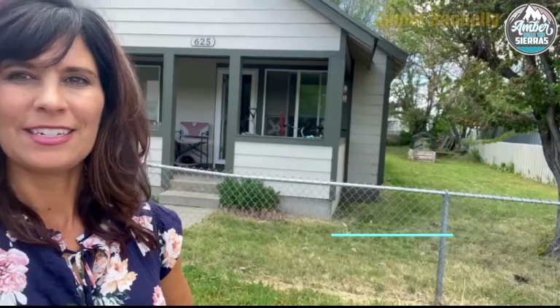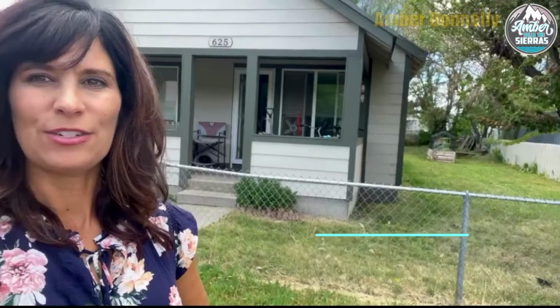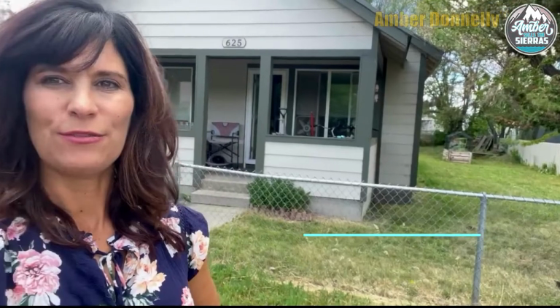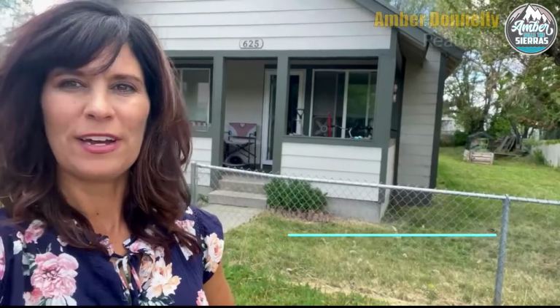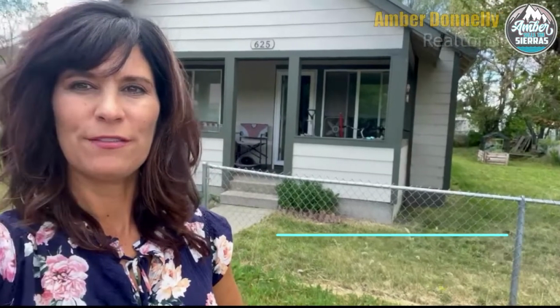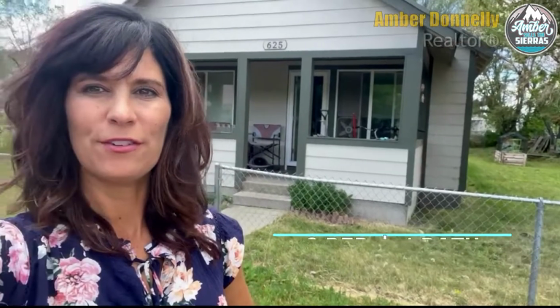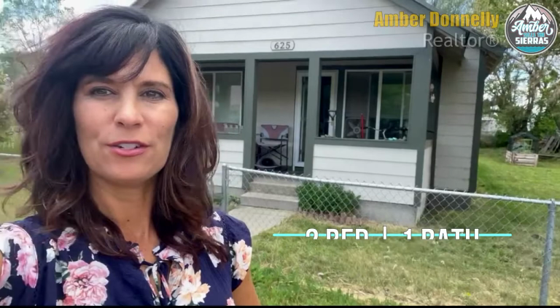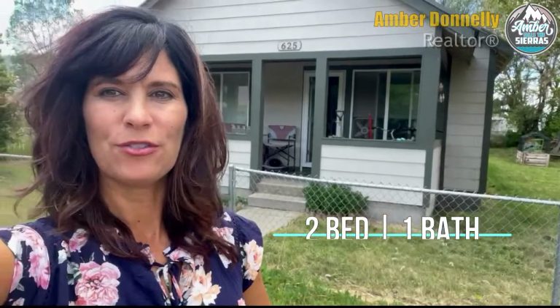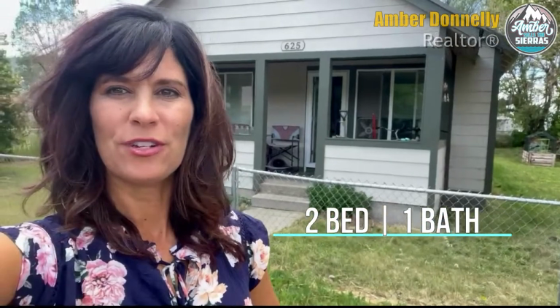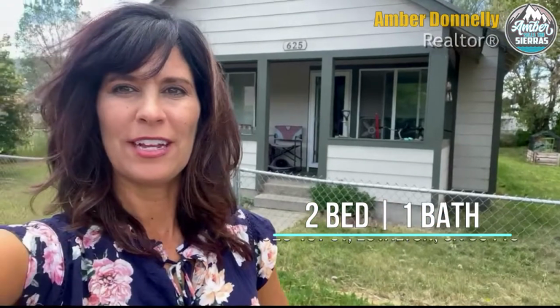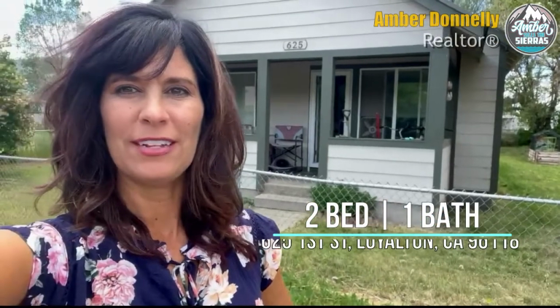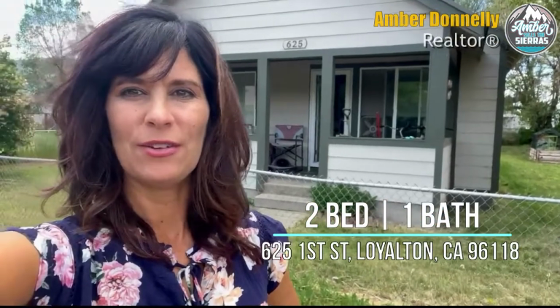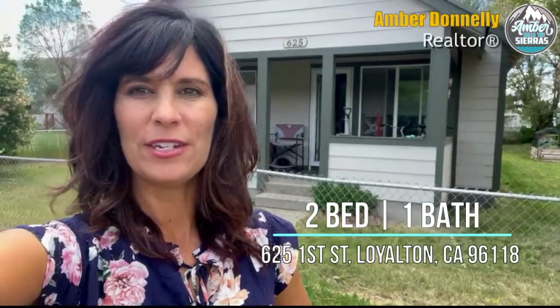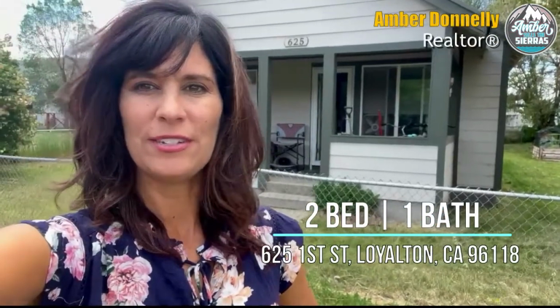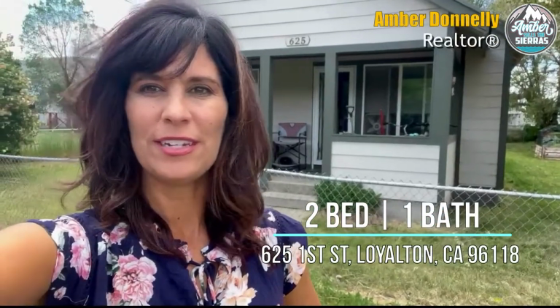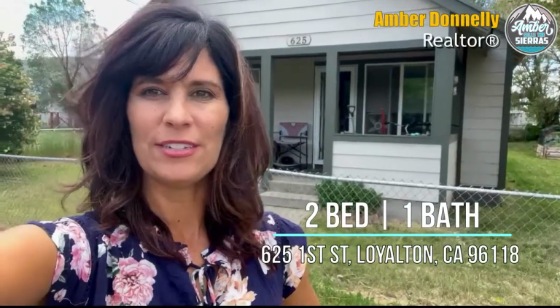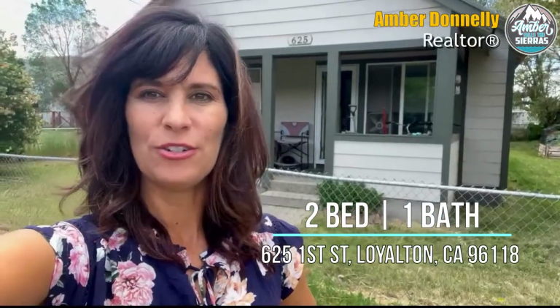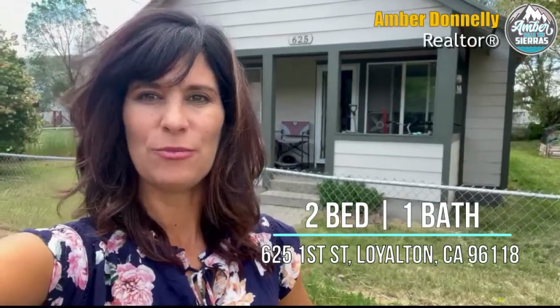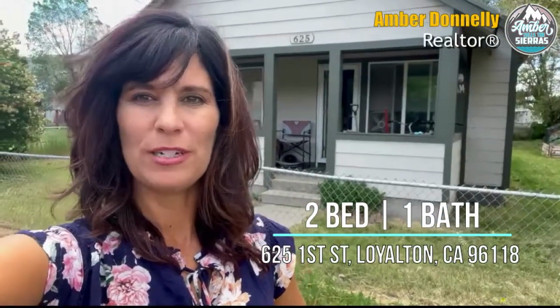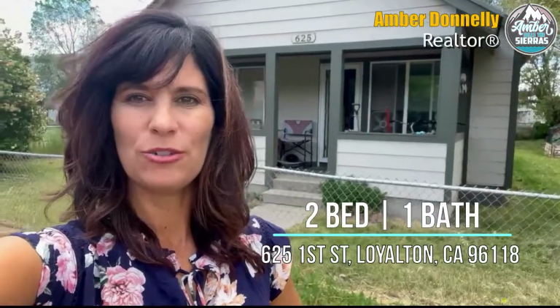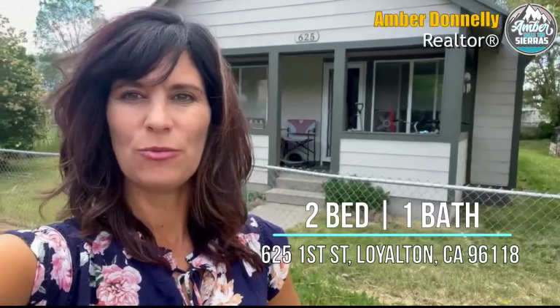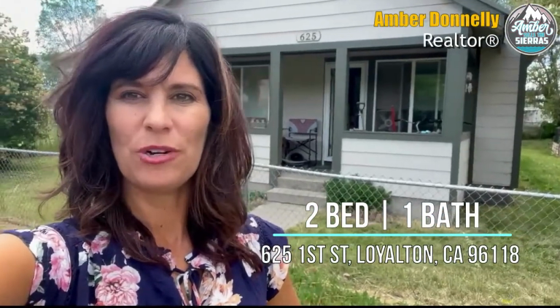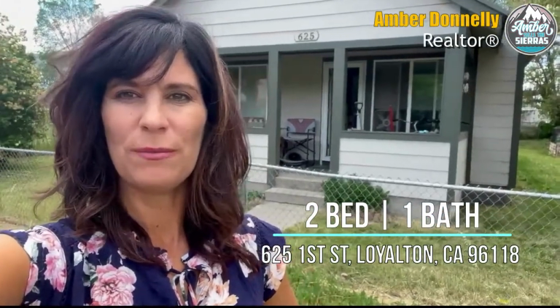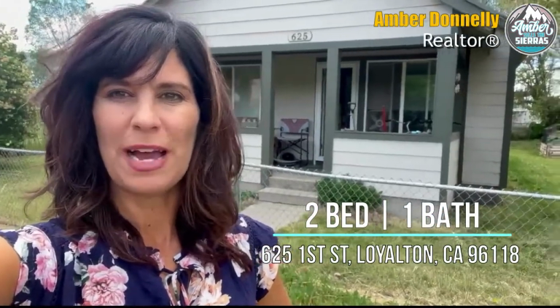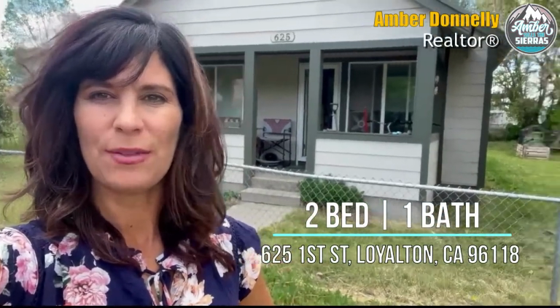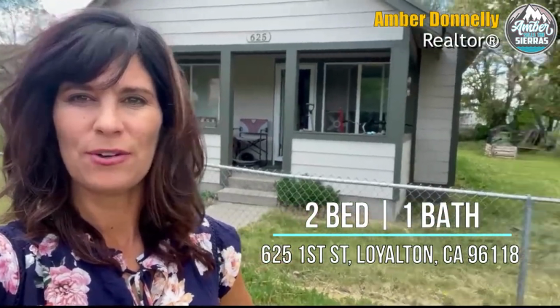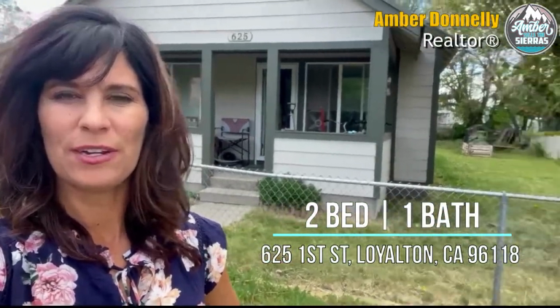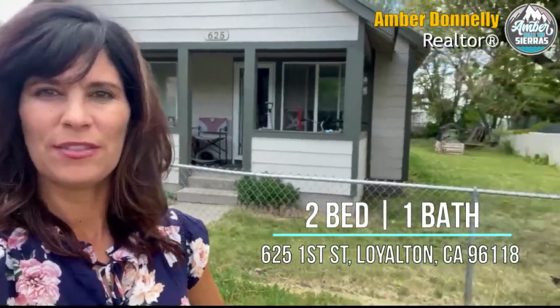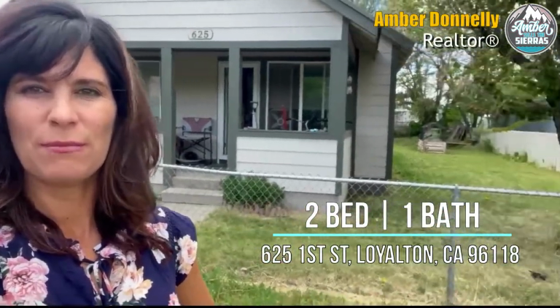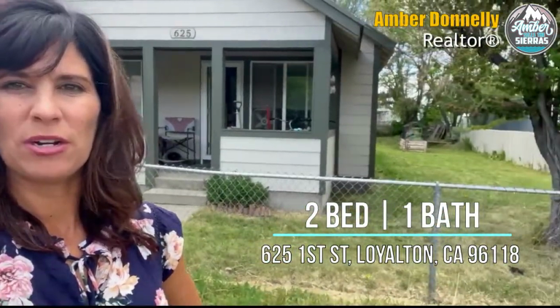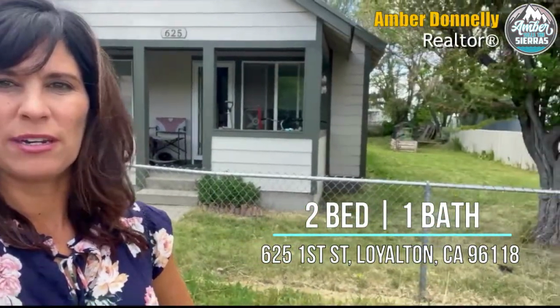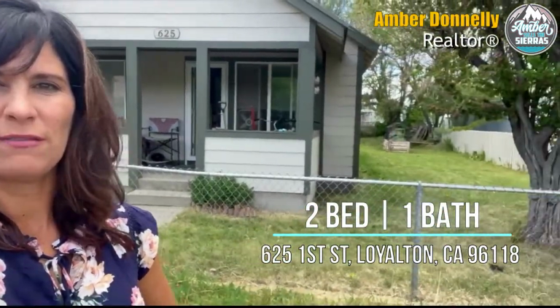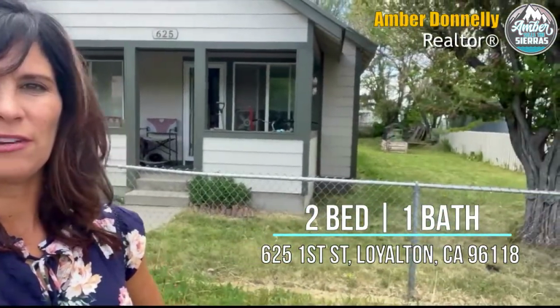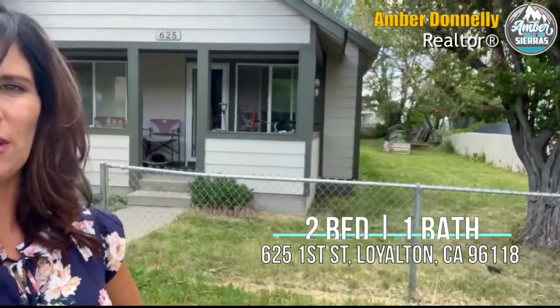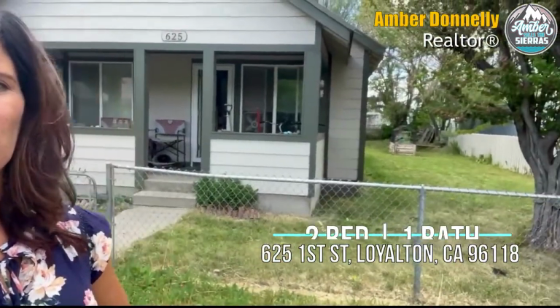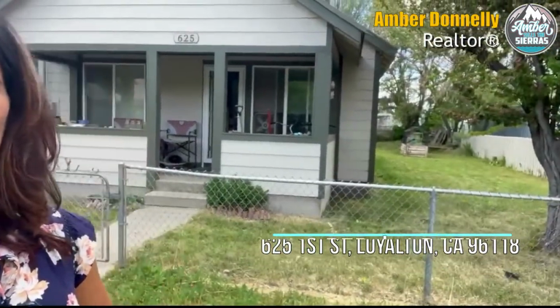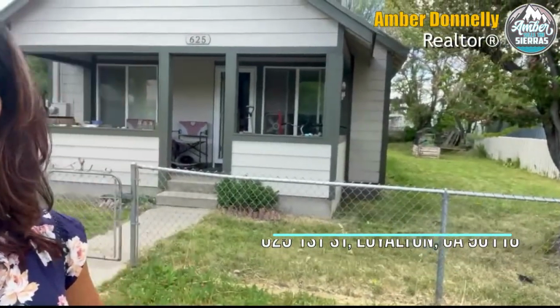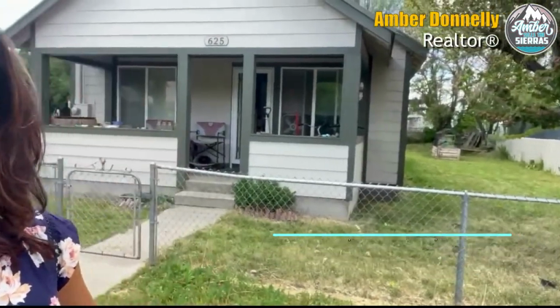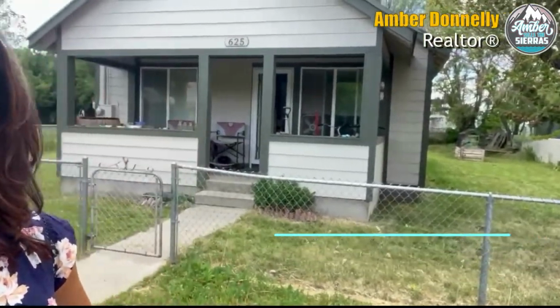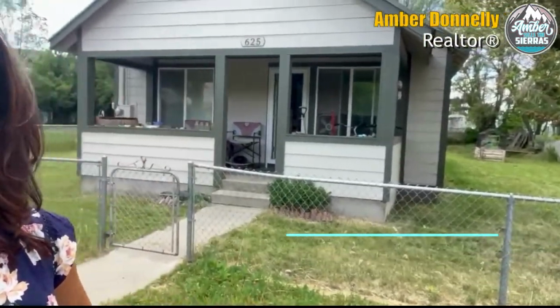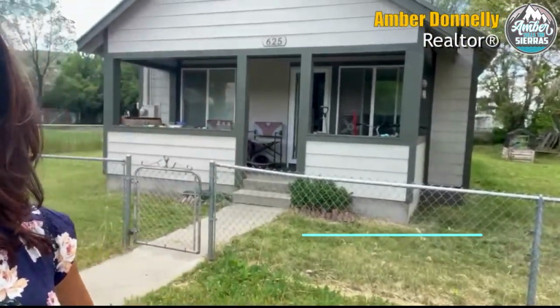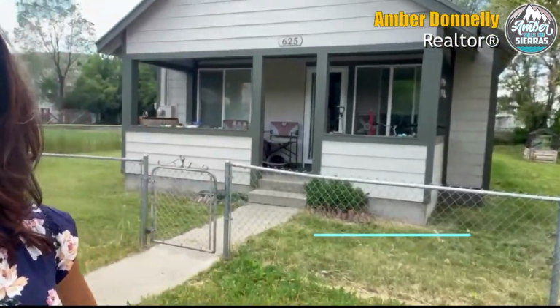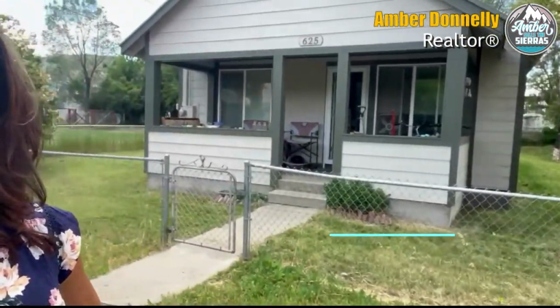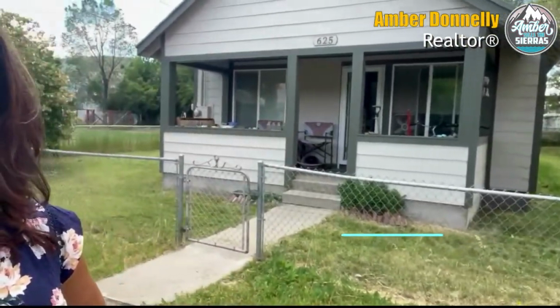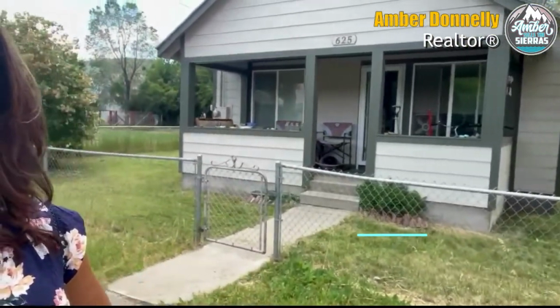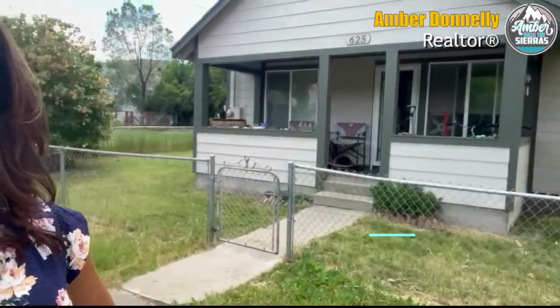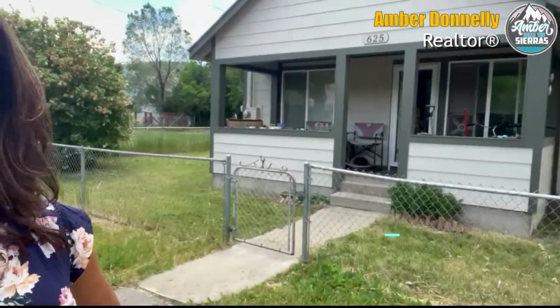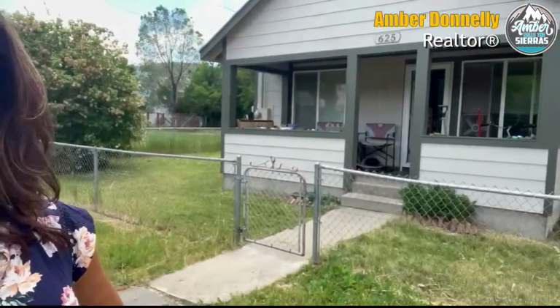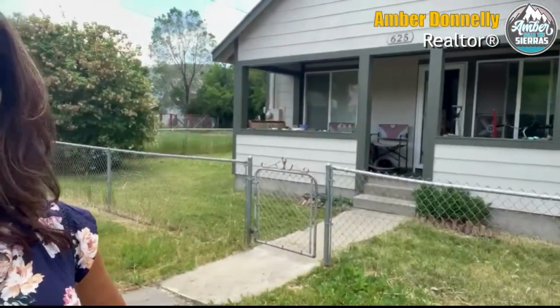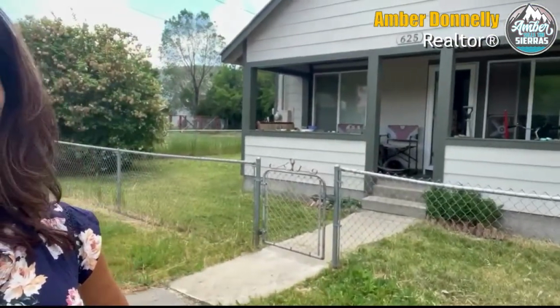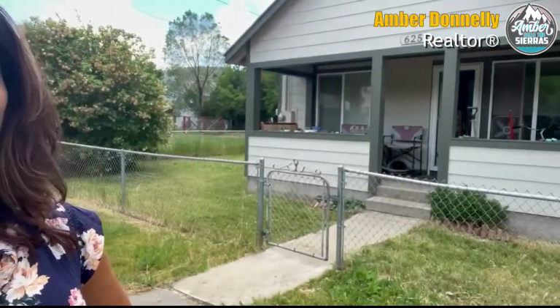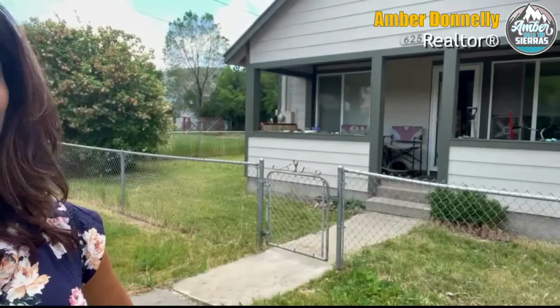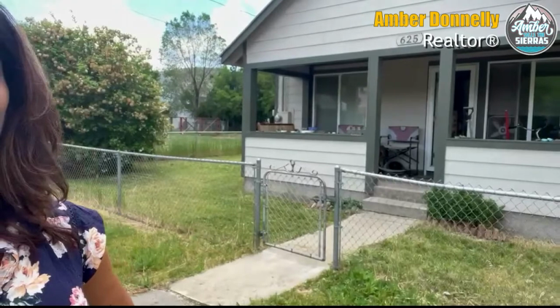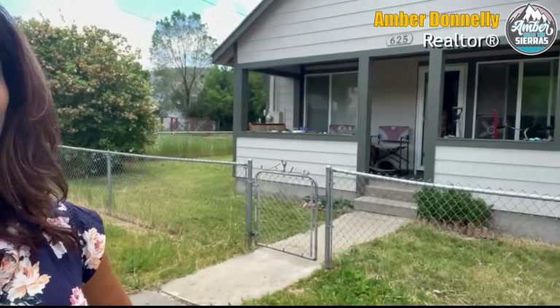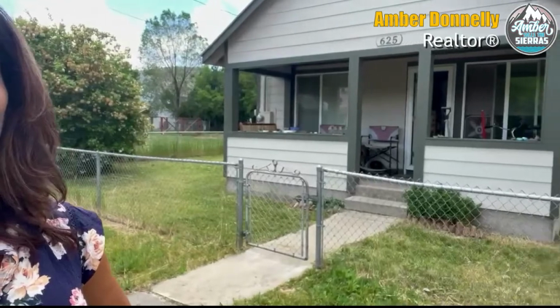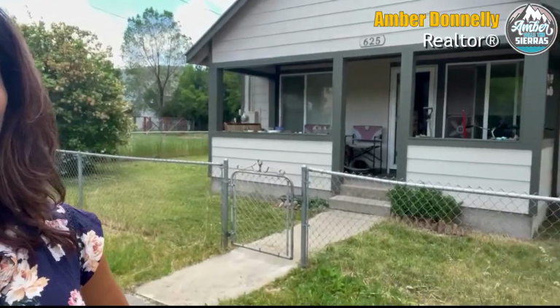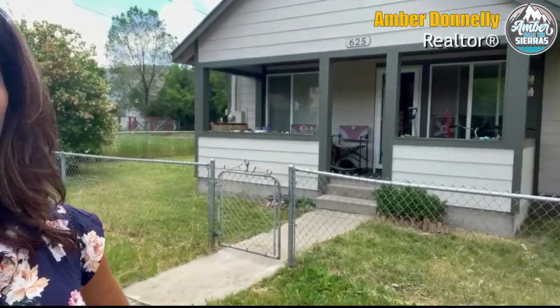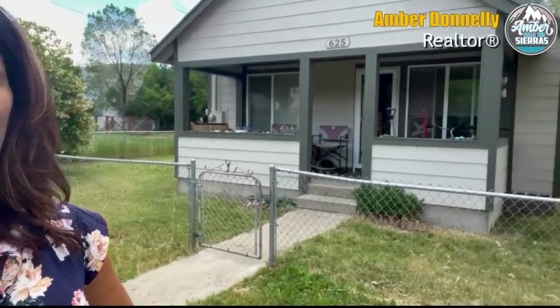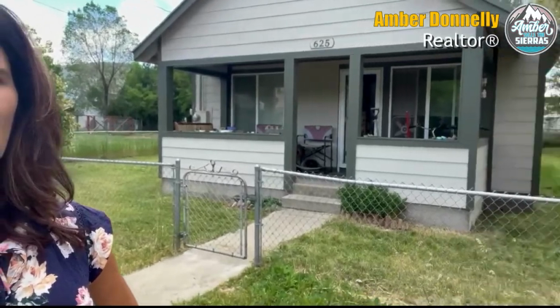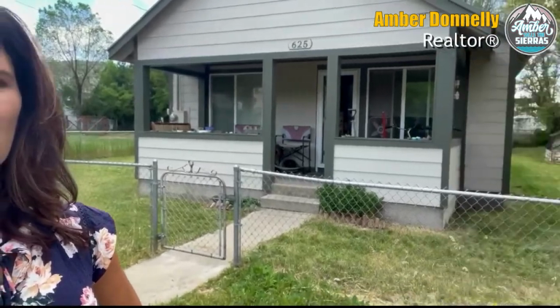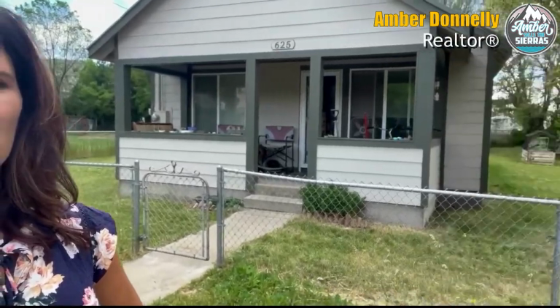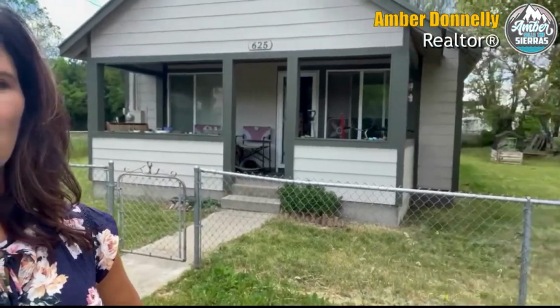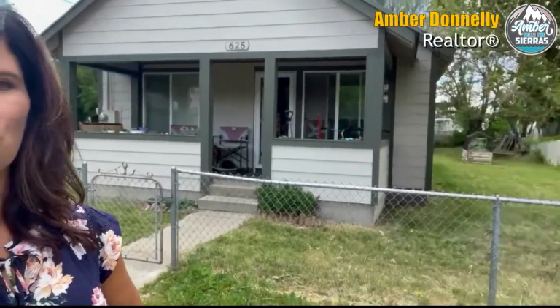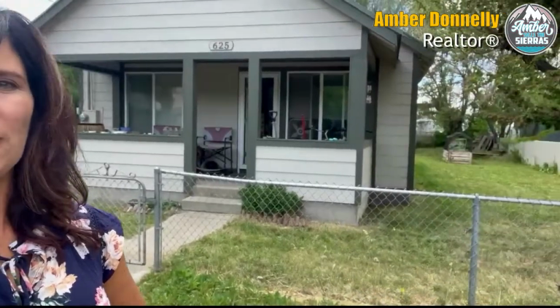625 First Street in Loyalton. Two bedroom, one bath going on the market. Very cute property. Nice fenced yard, grass, some trees.